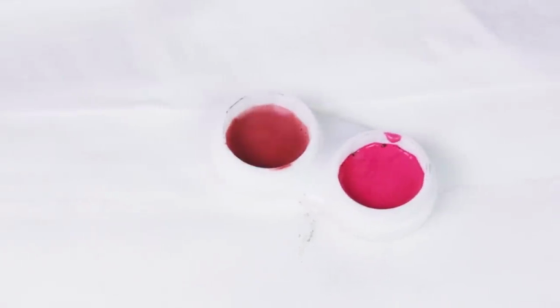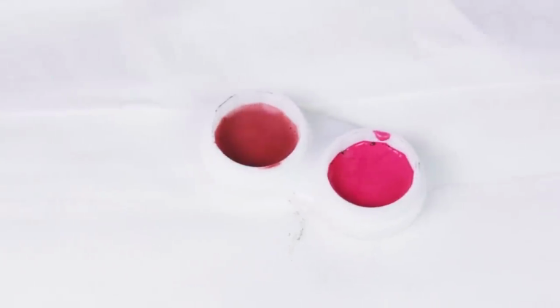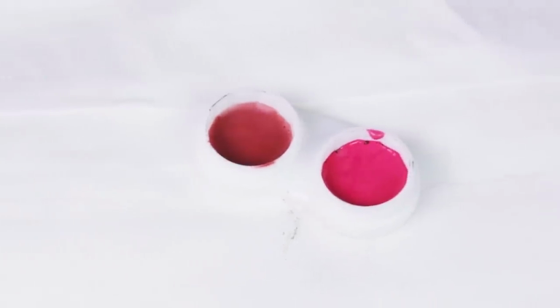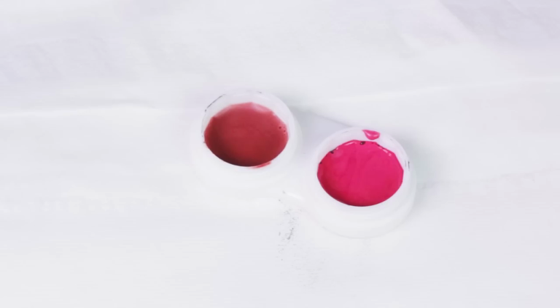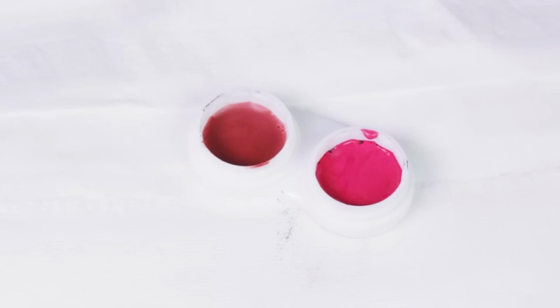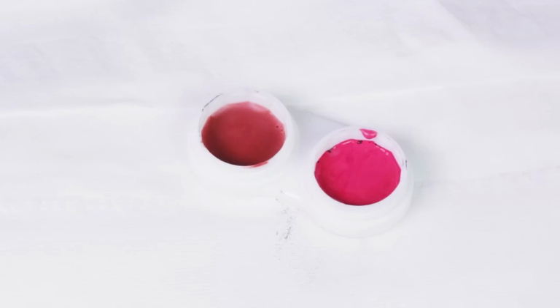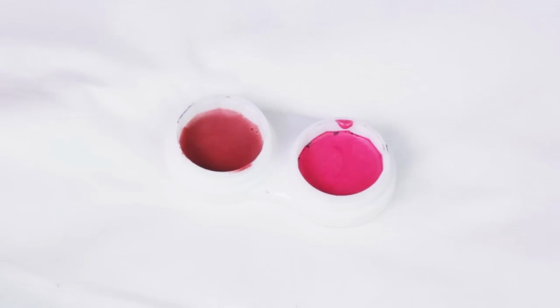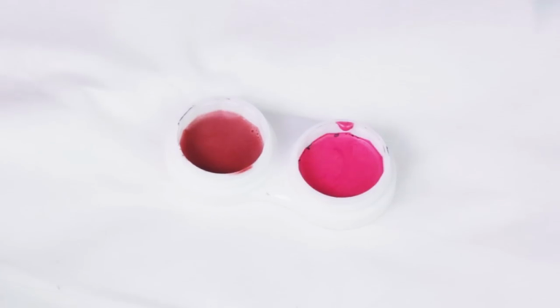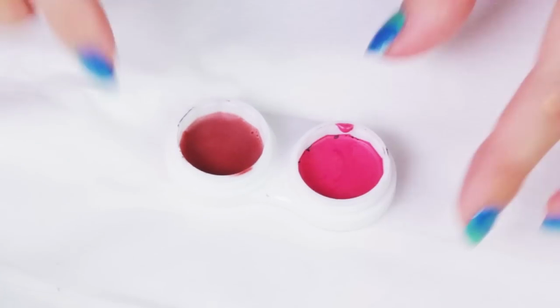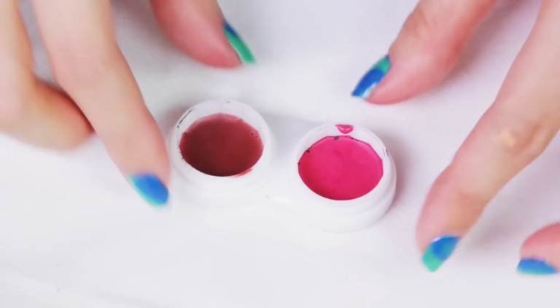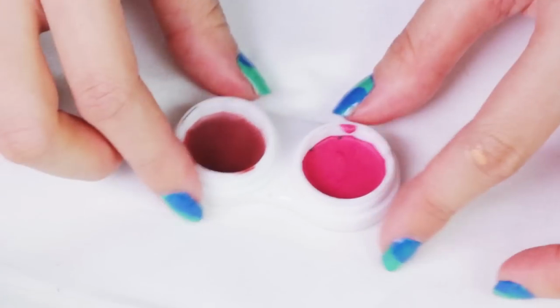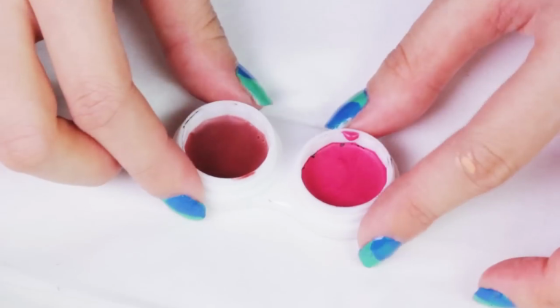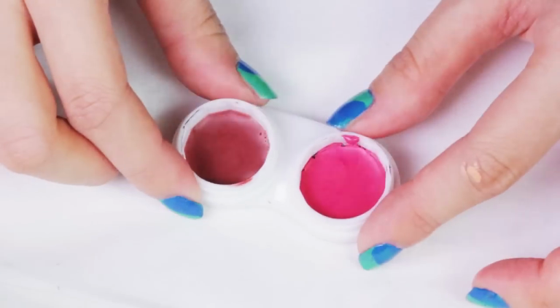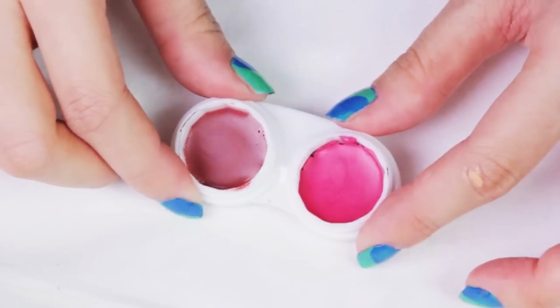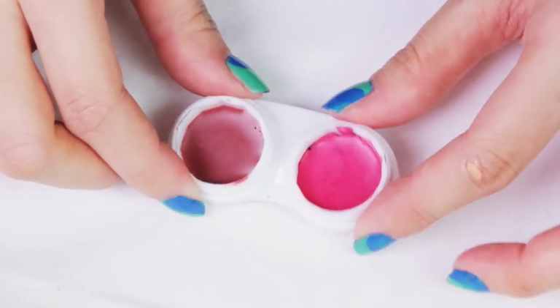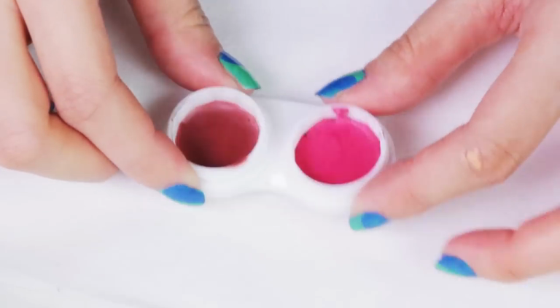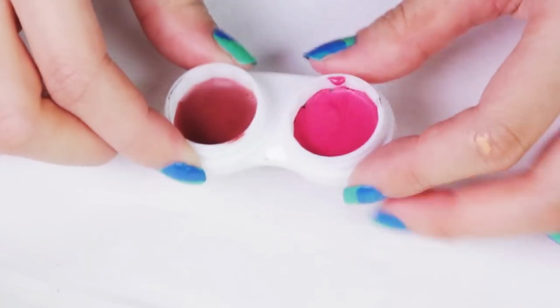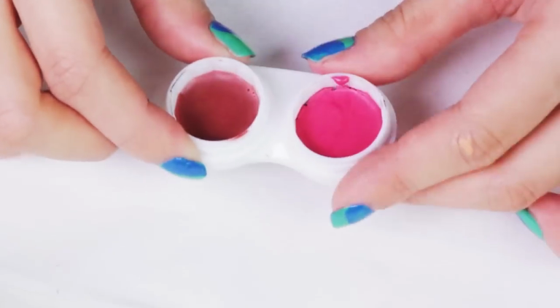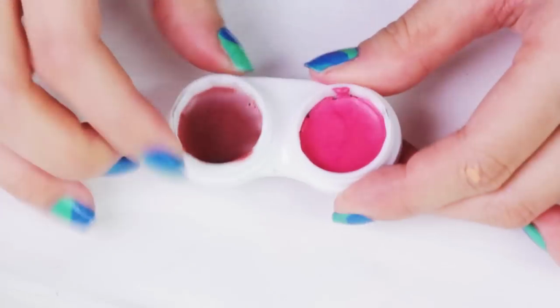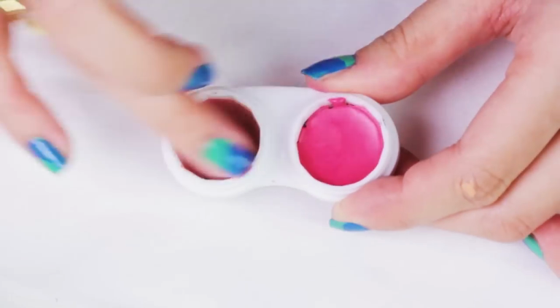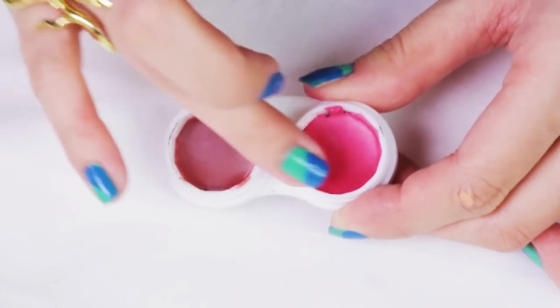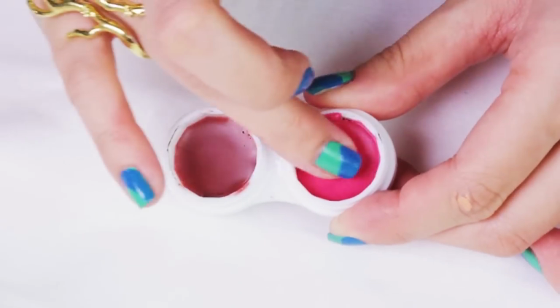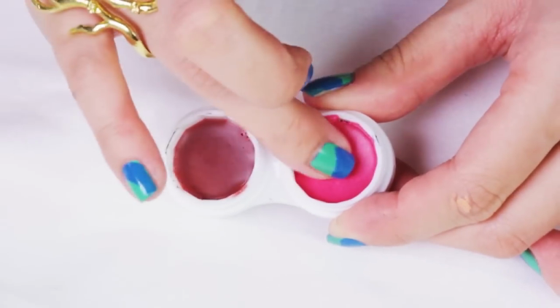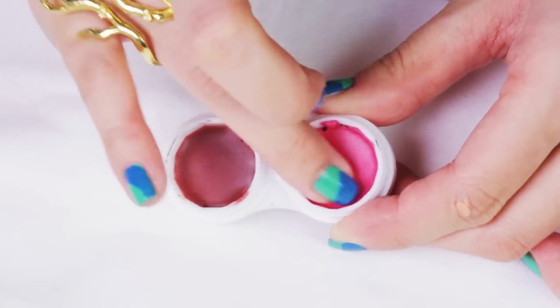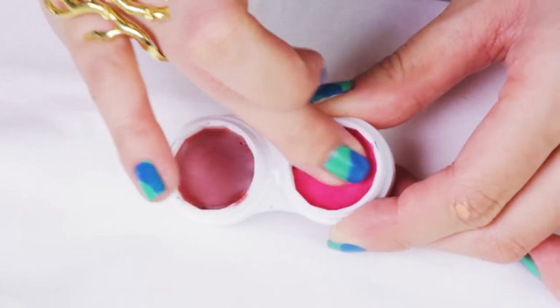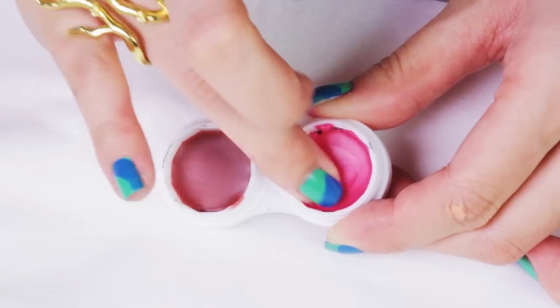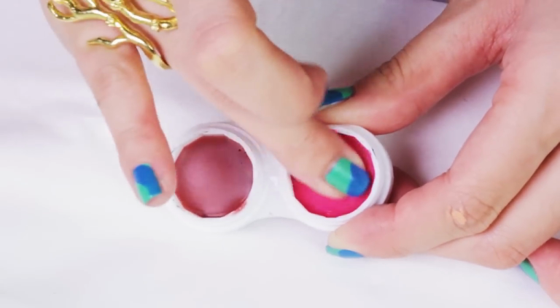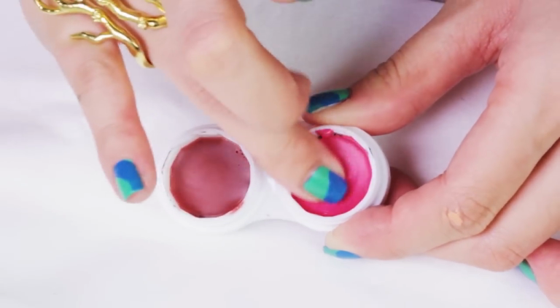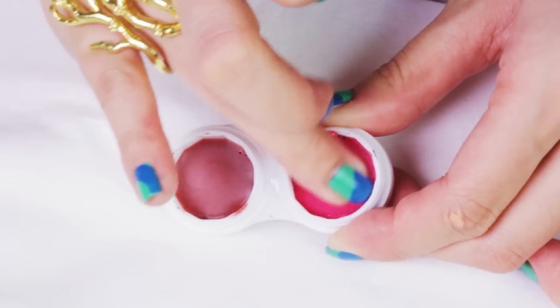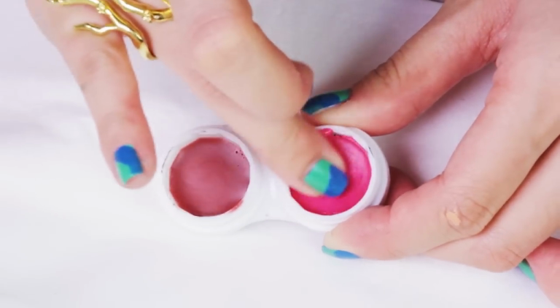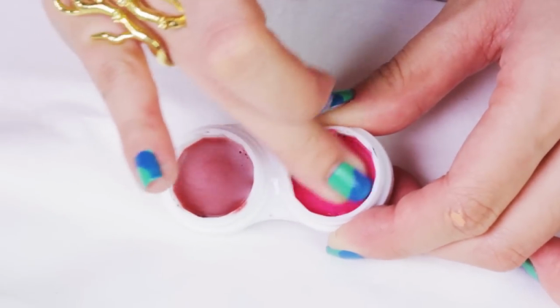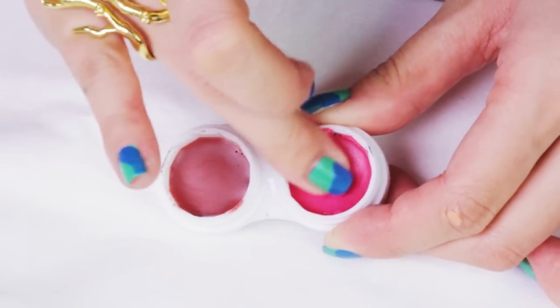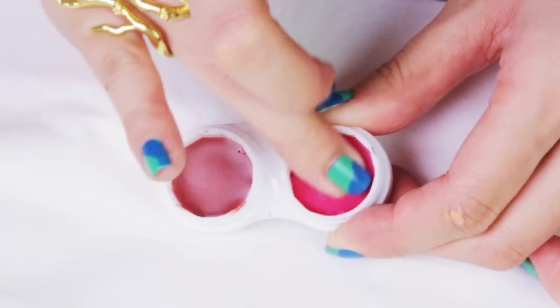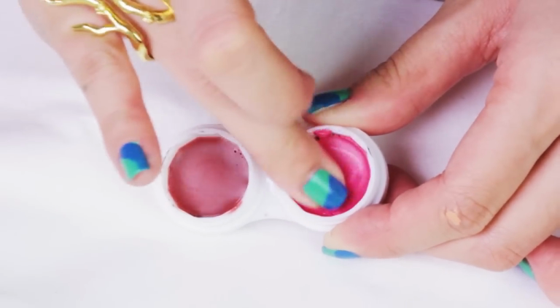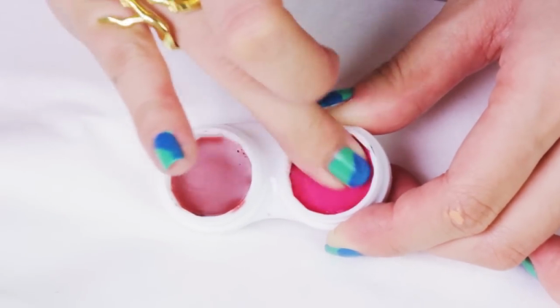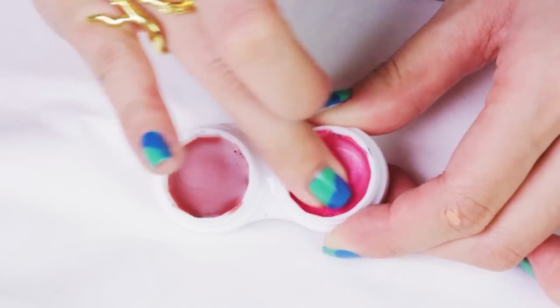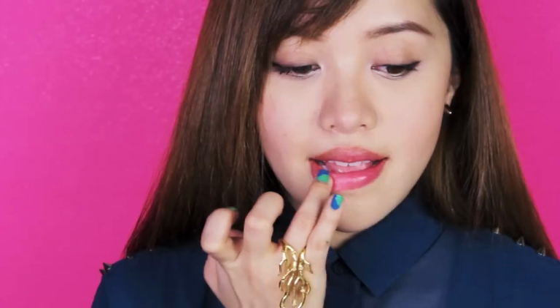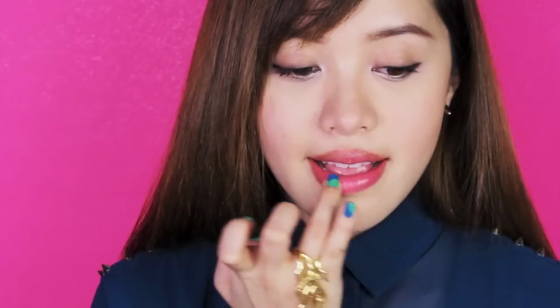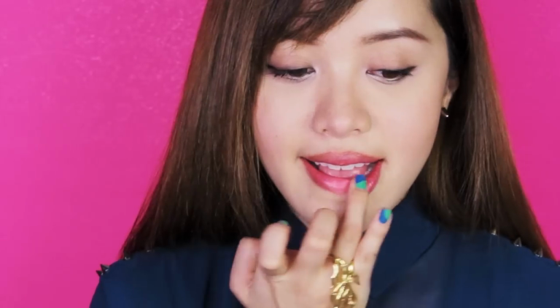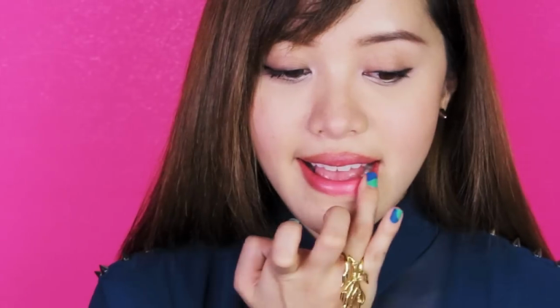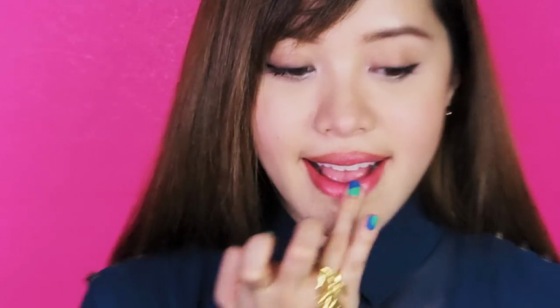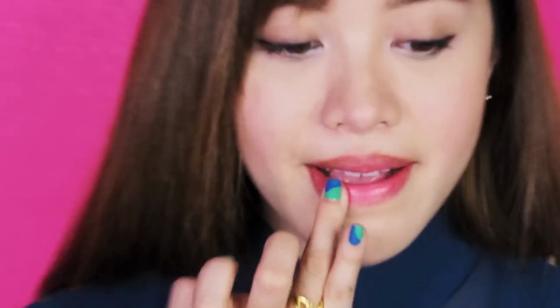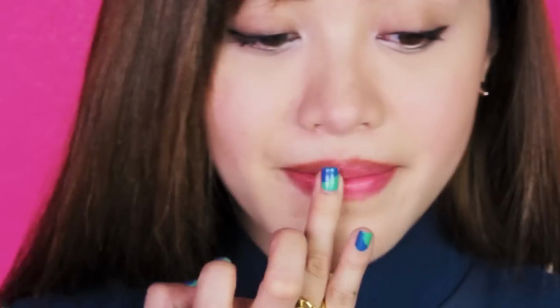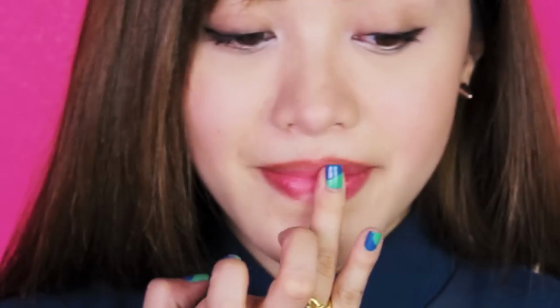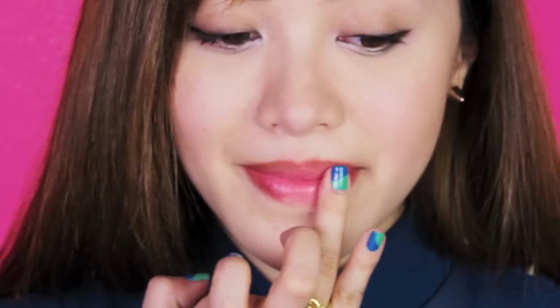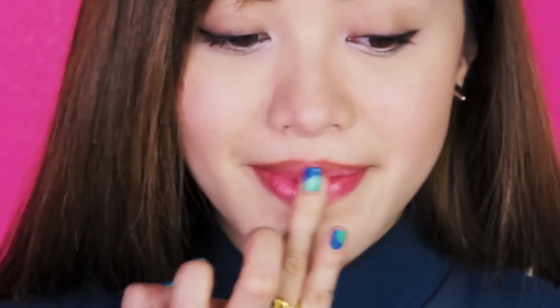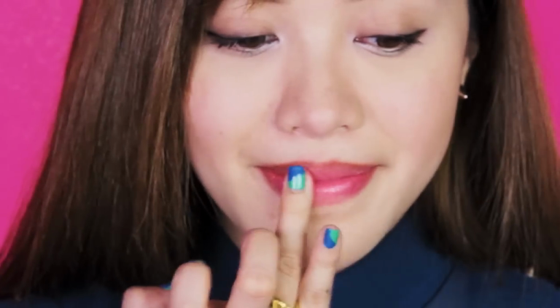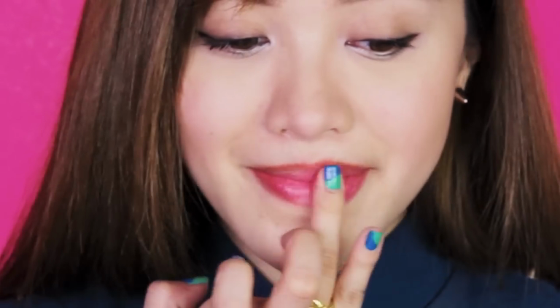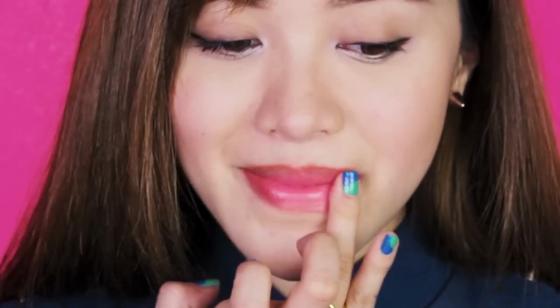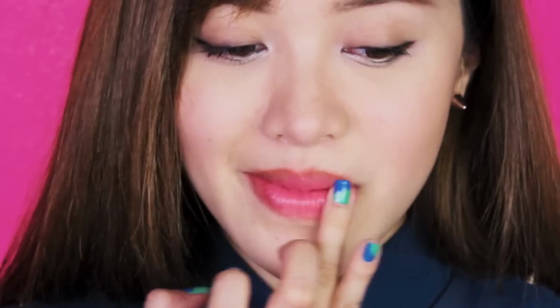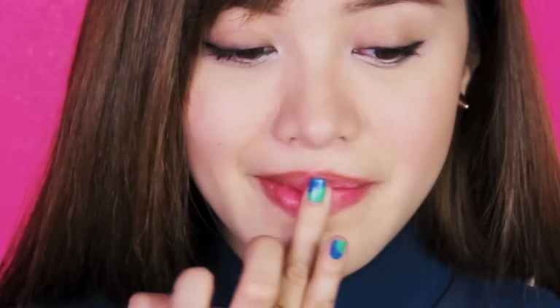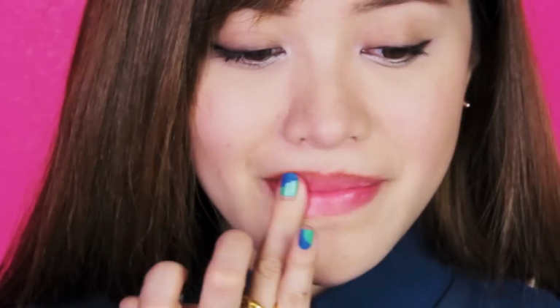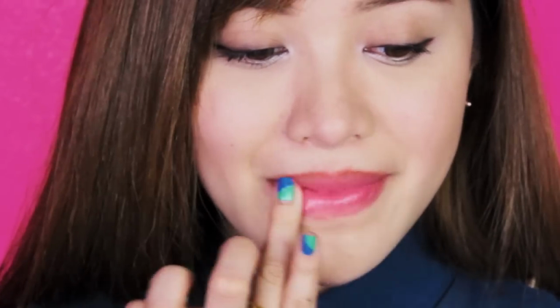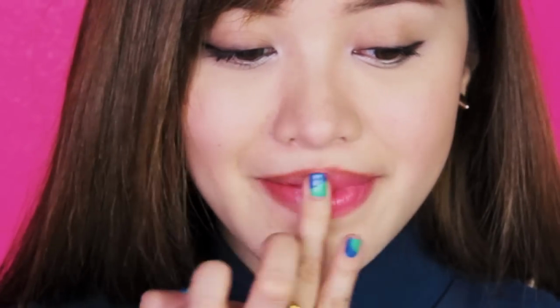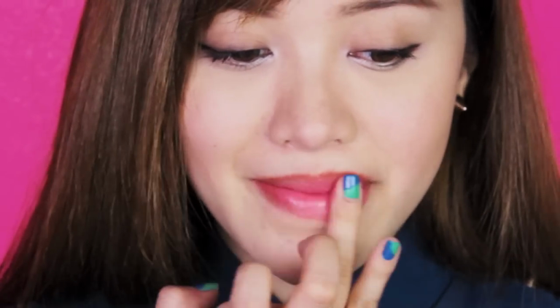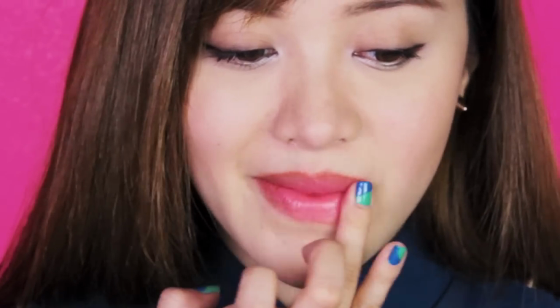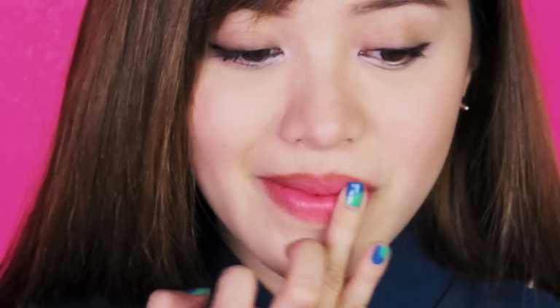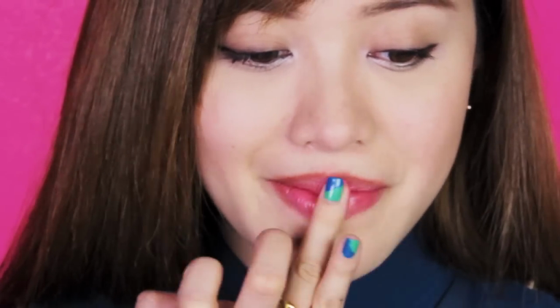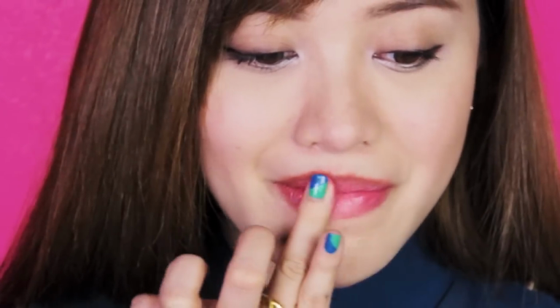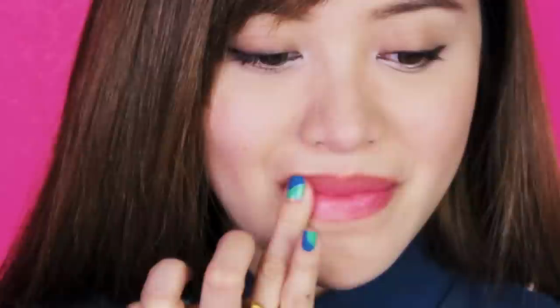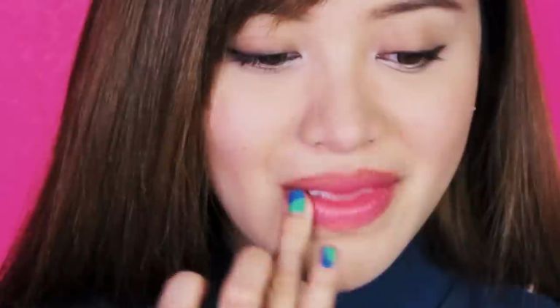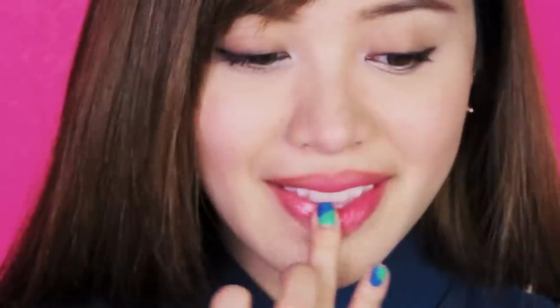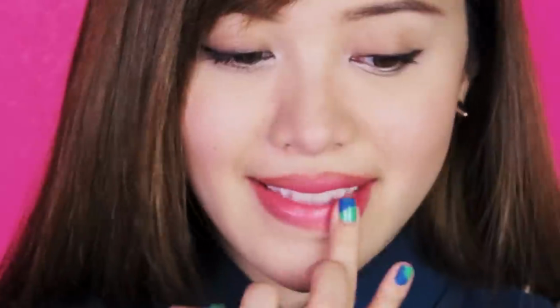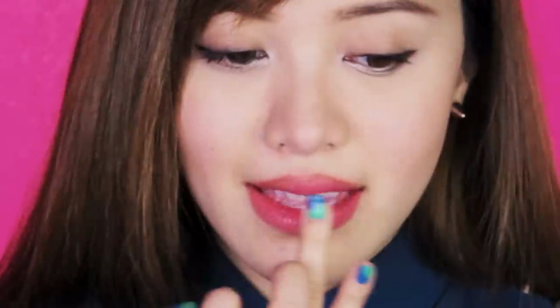Pour the sucker into its new home and just wait for it to cool down to solidify. Now you can name your new lip shade. What would you name this color? I think I'm gonna call it shady pink.